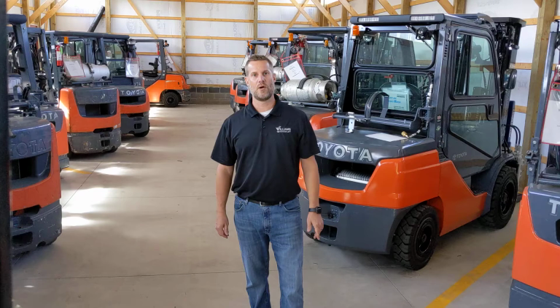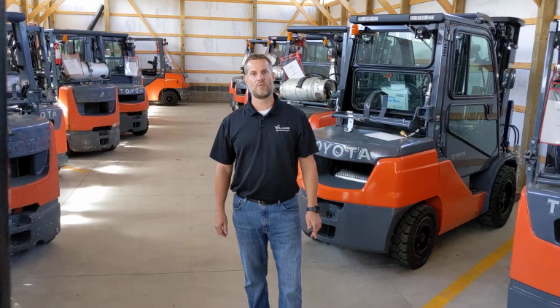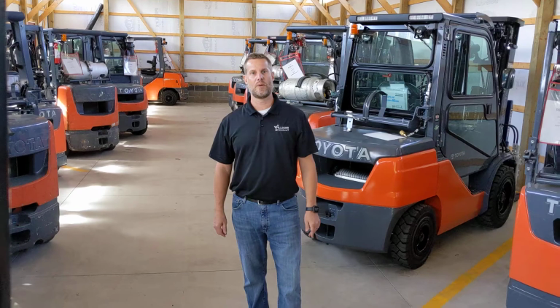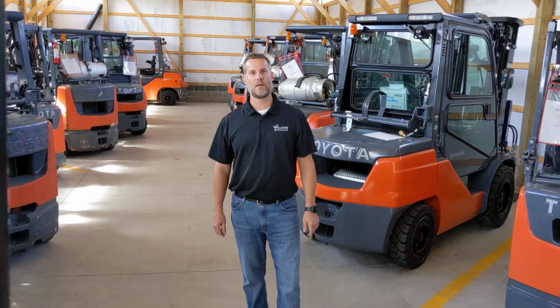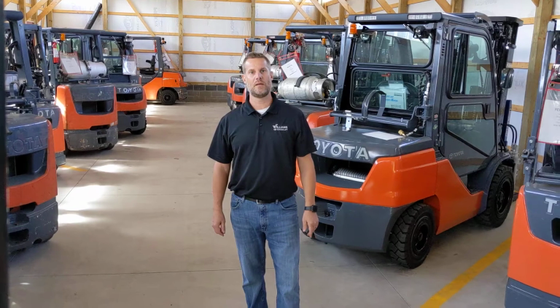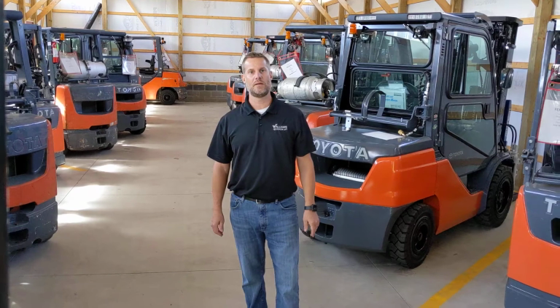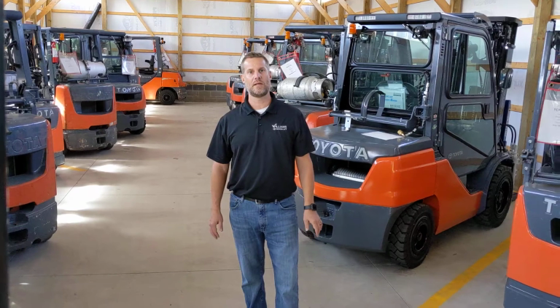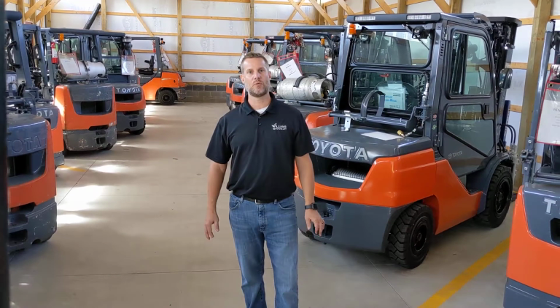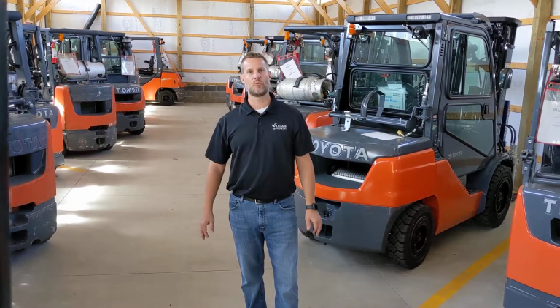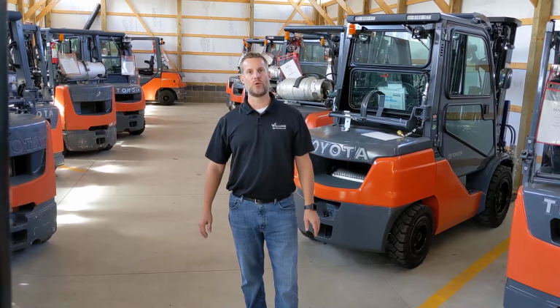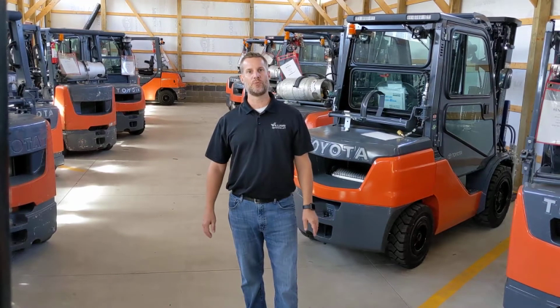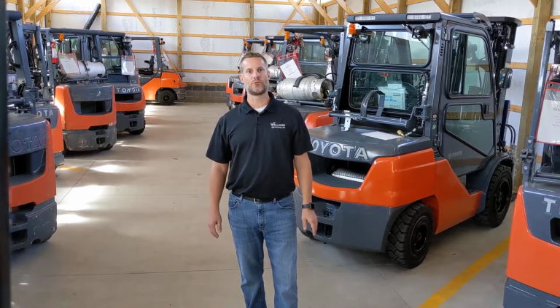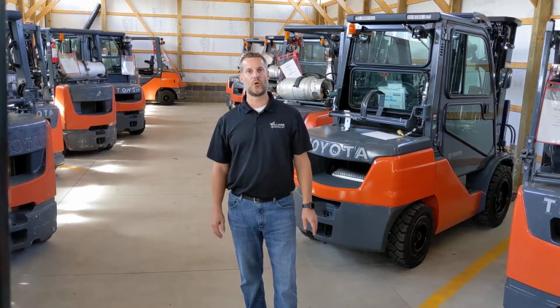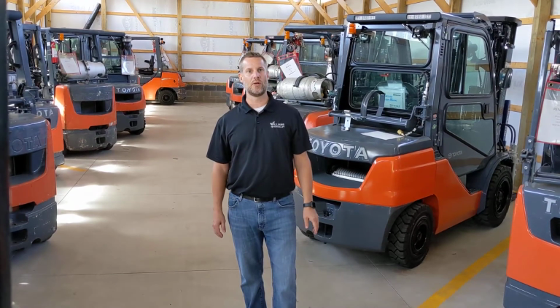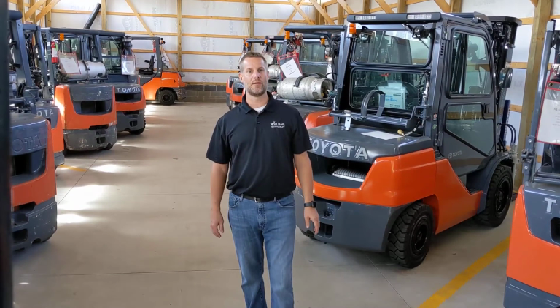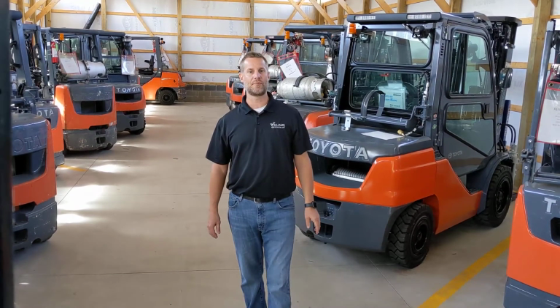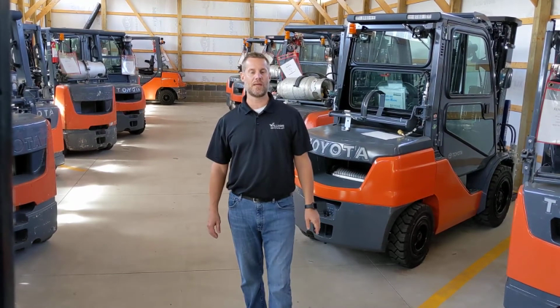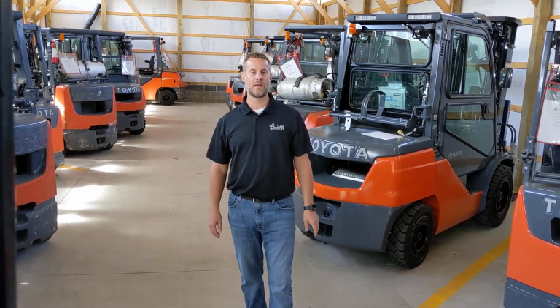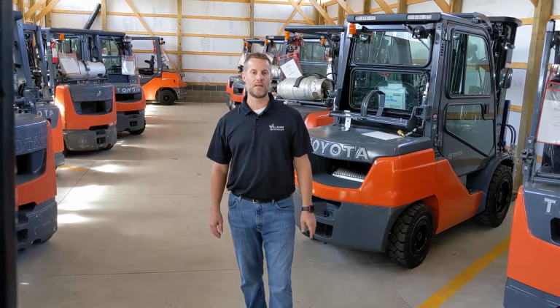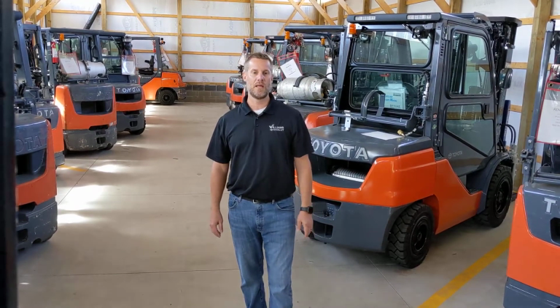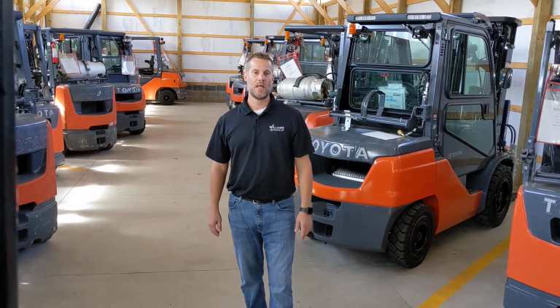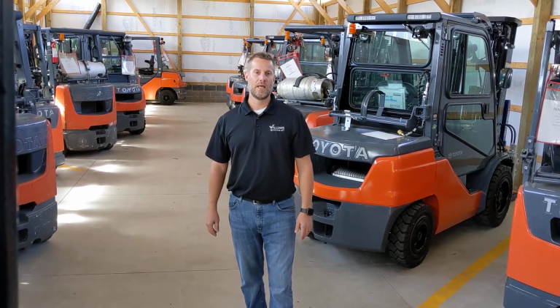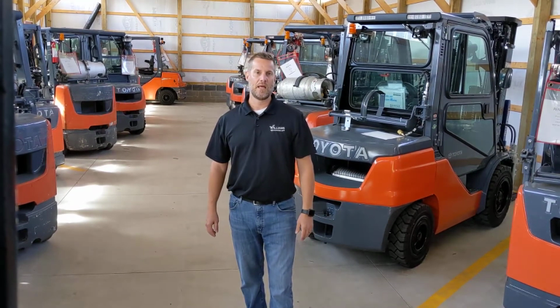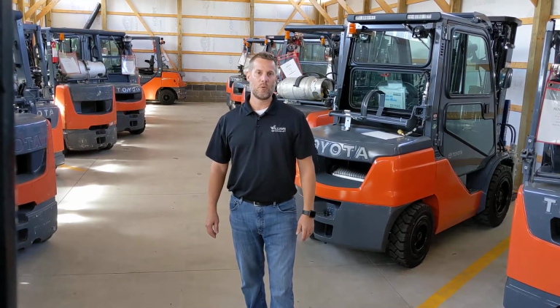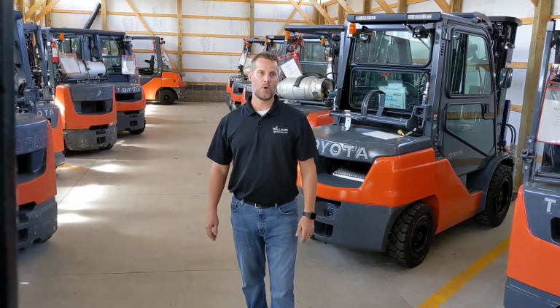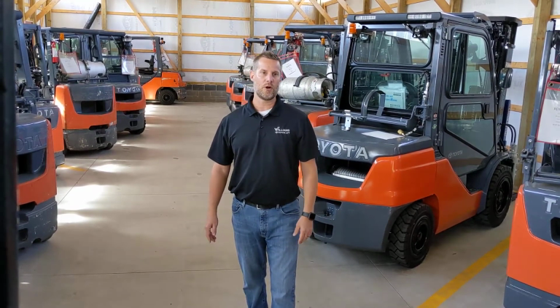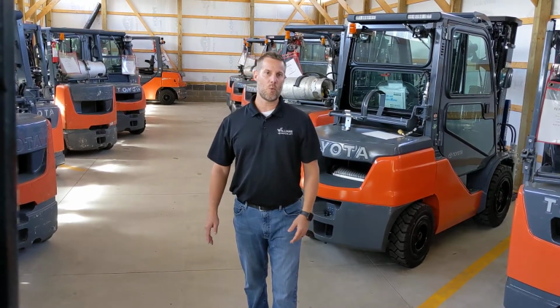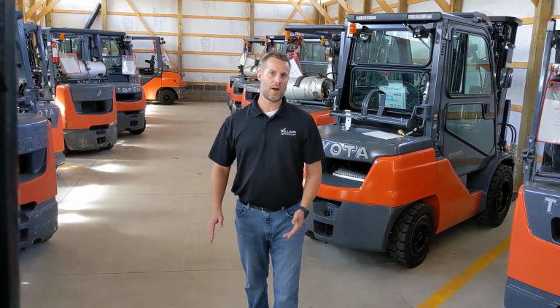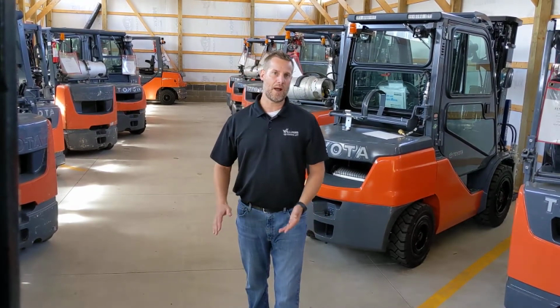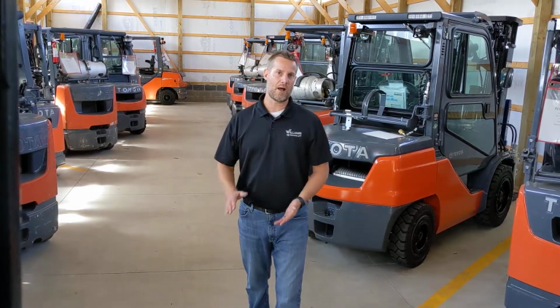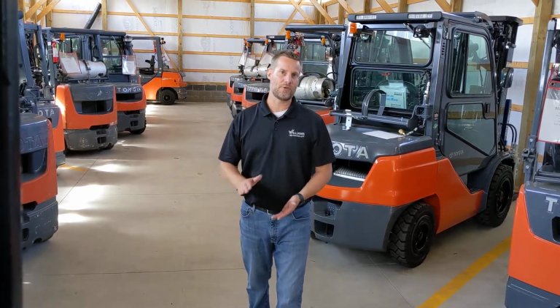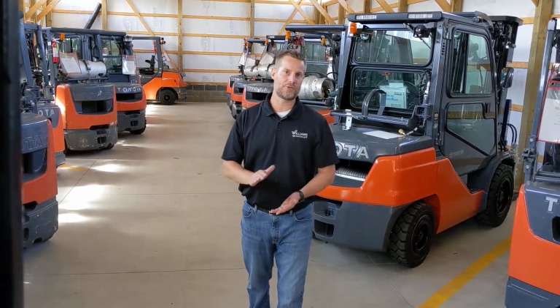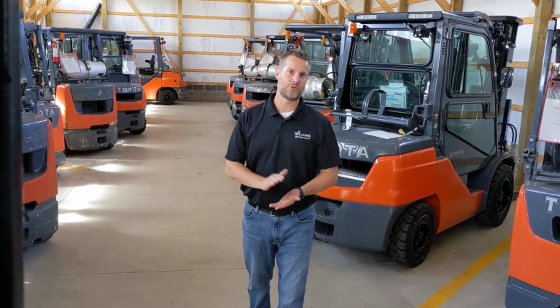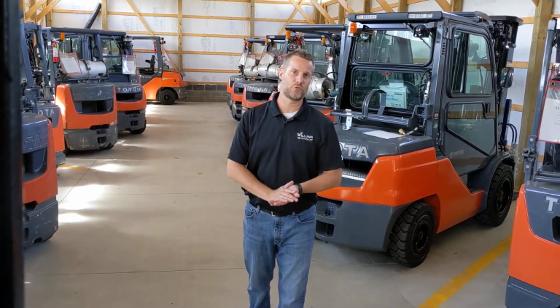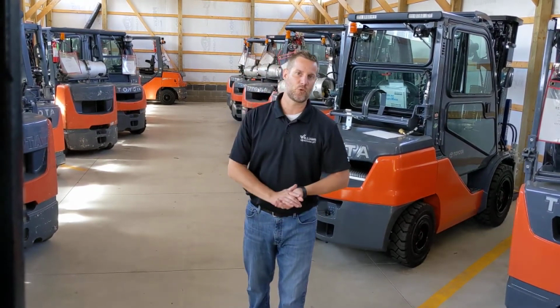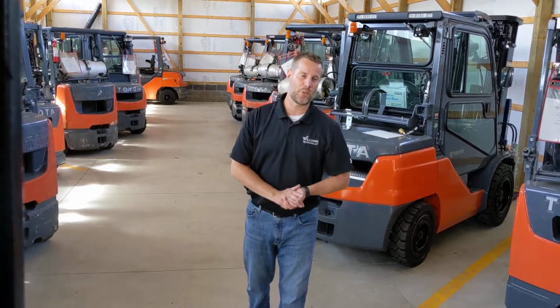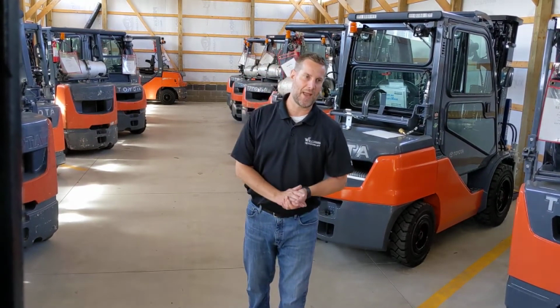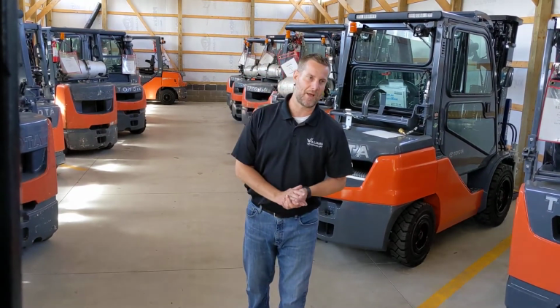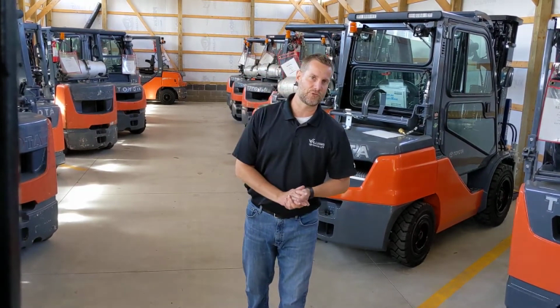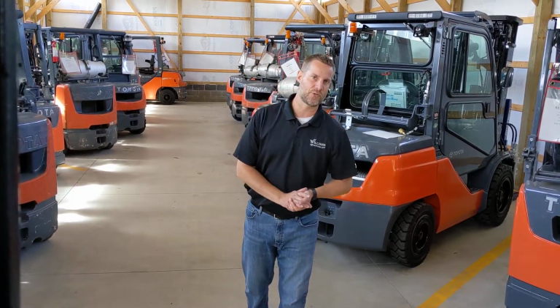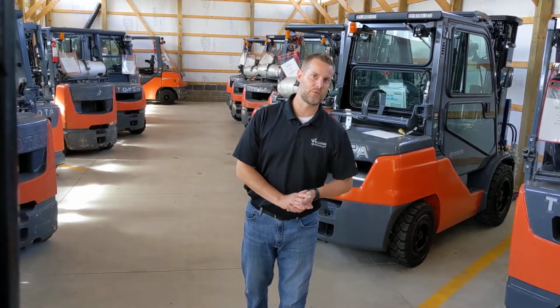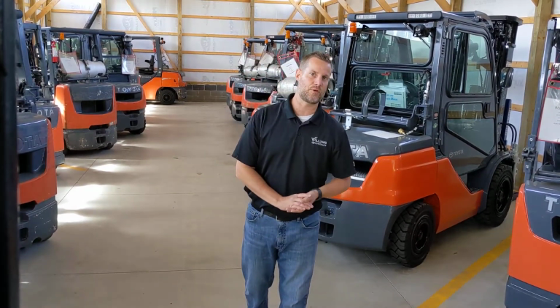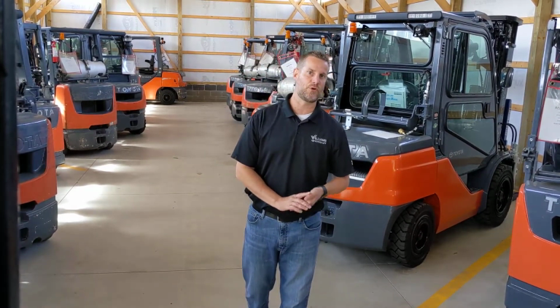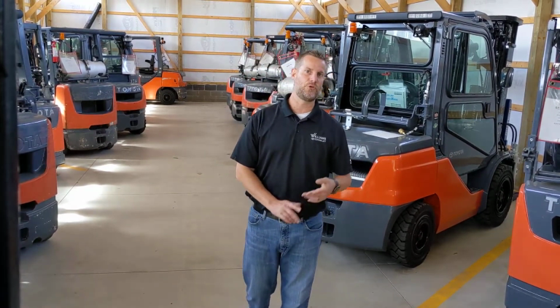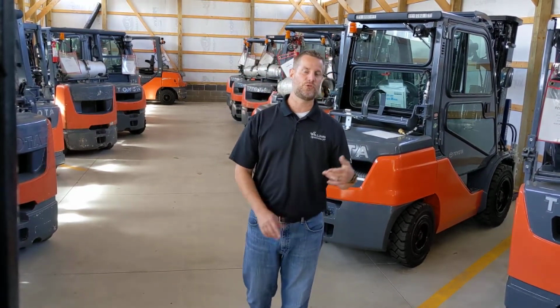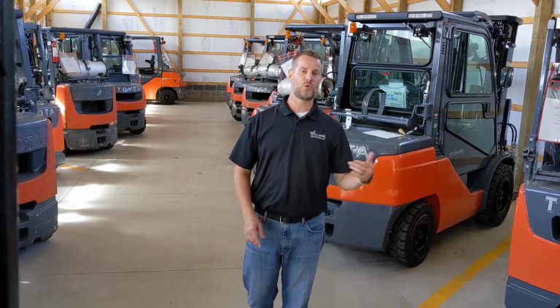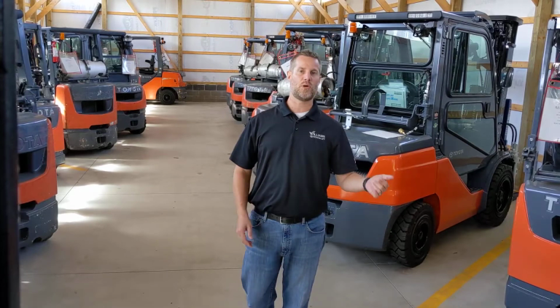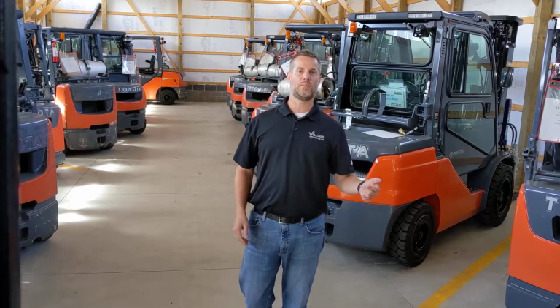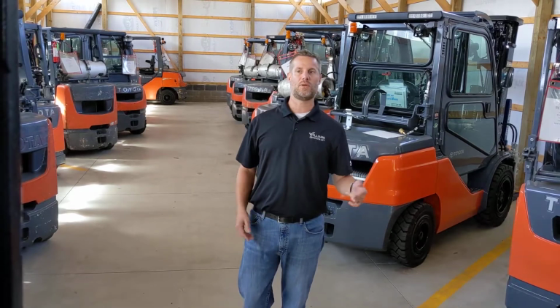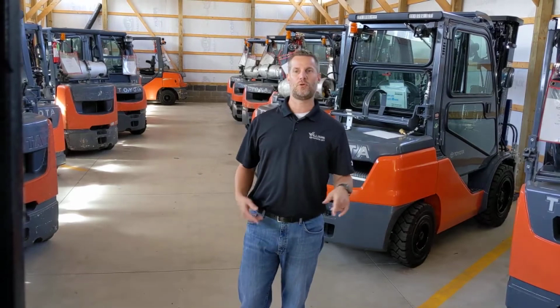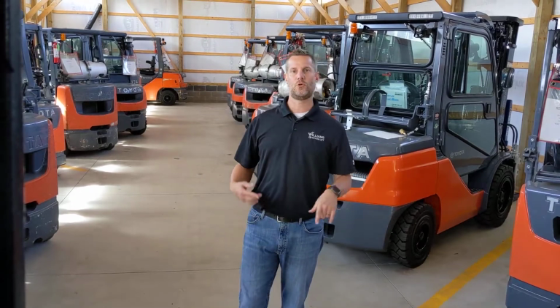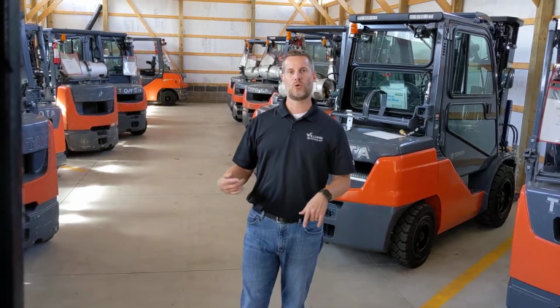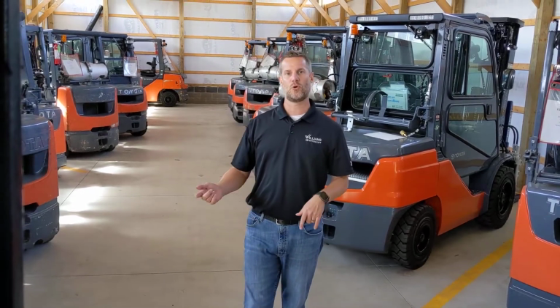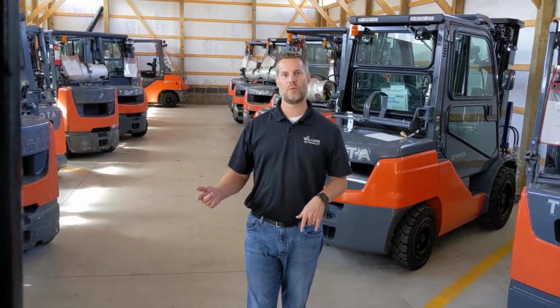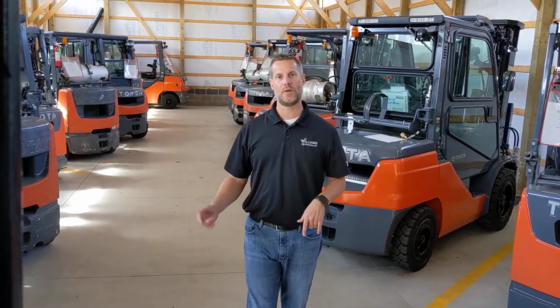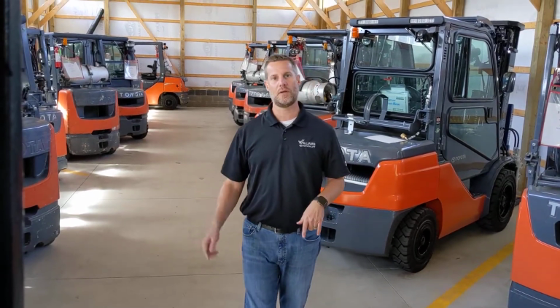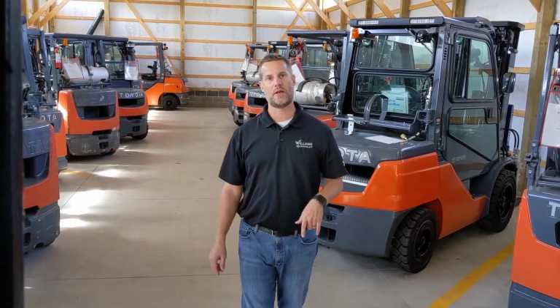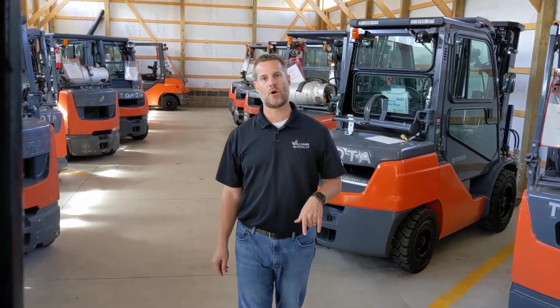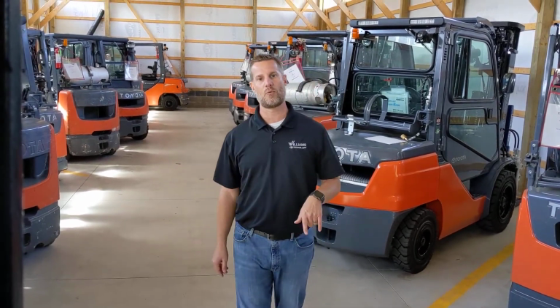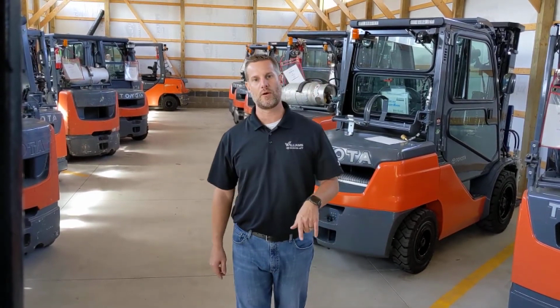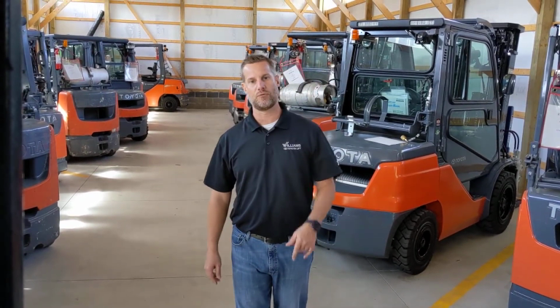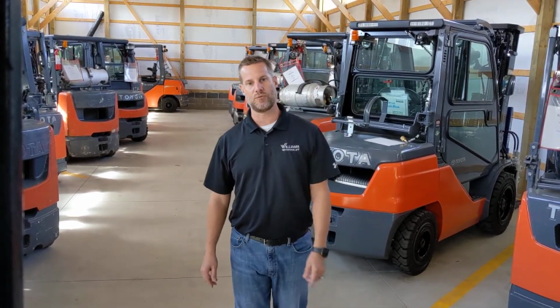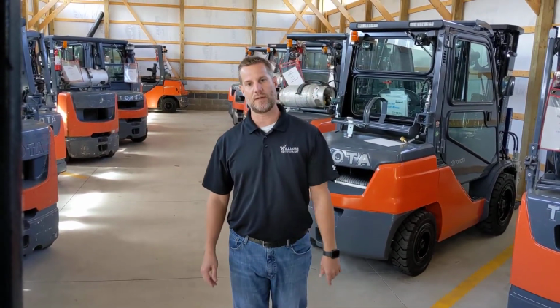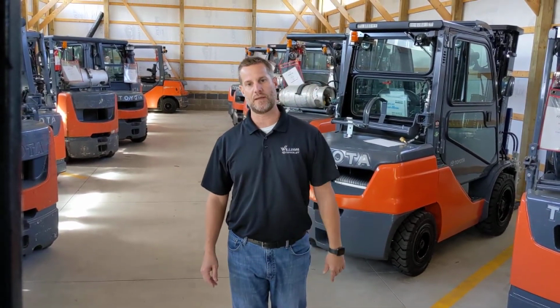Hi everybody, Nick with Williams Toyota Lift again. We're in our warehouse — this is where we have some of our used equipment, new equipment, and our rental fleet.